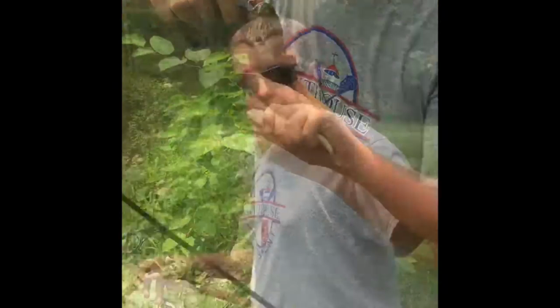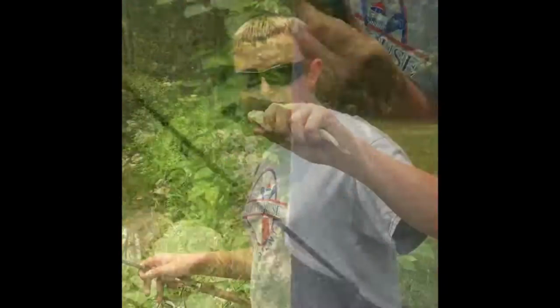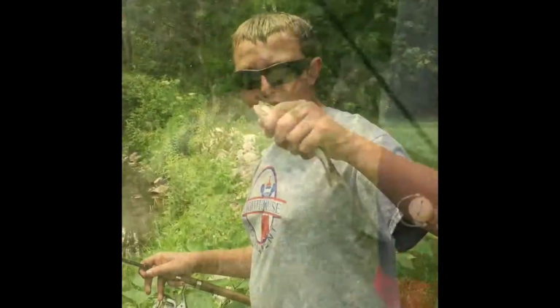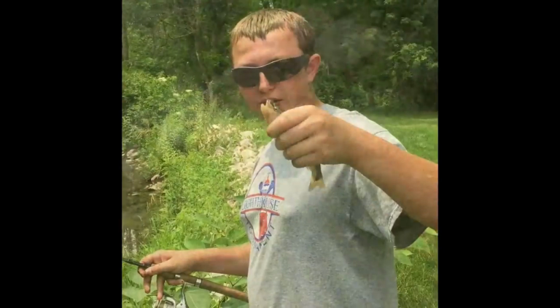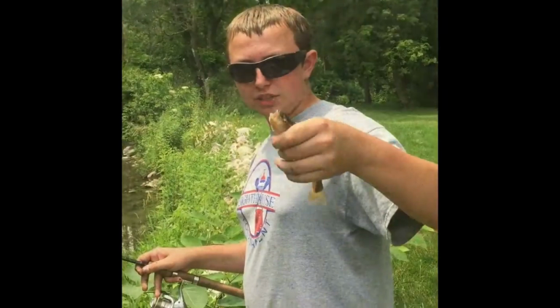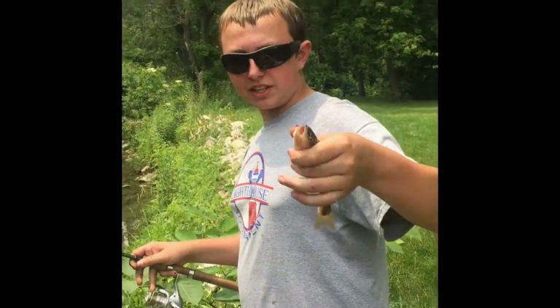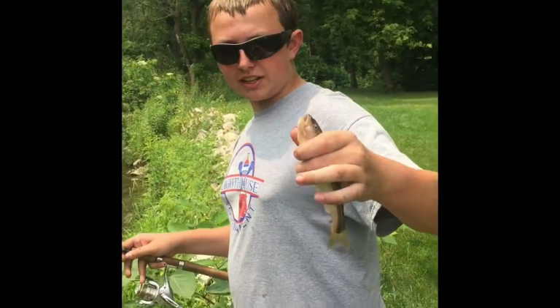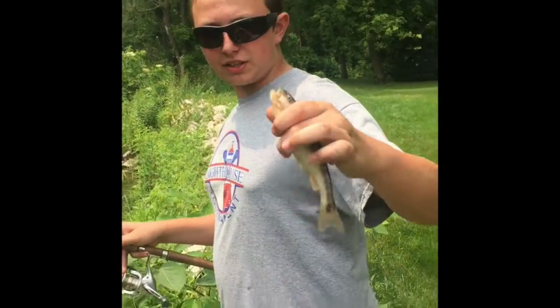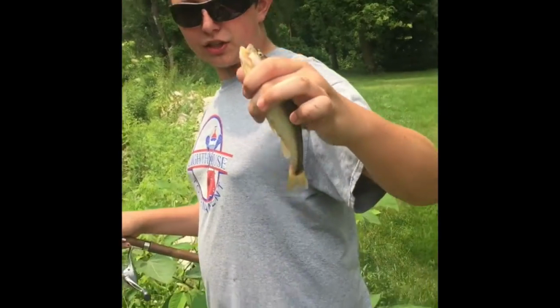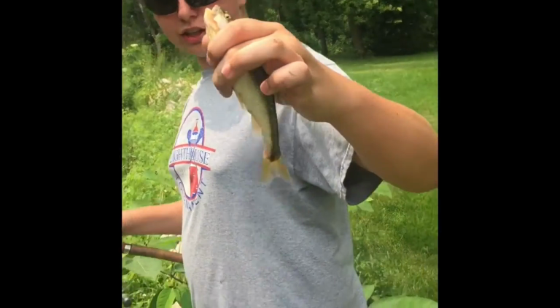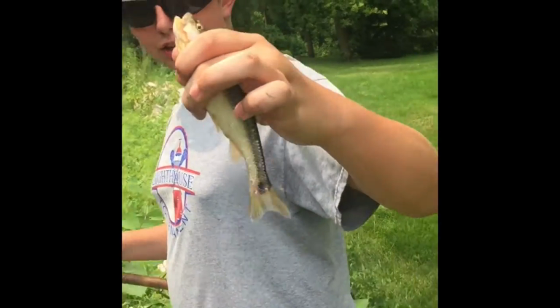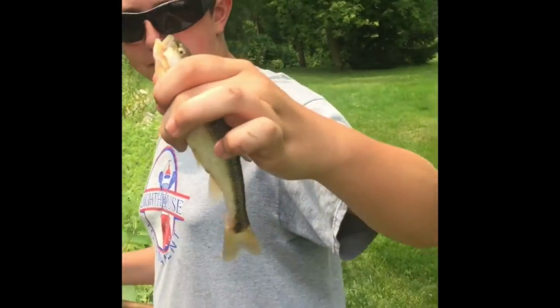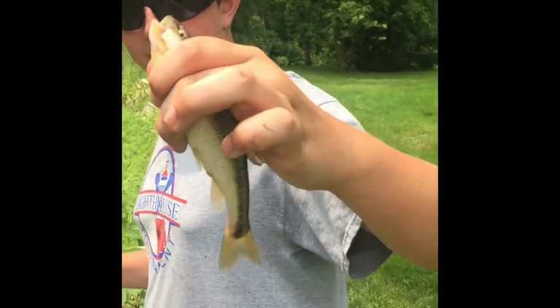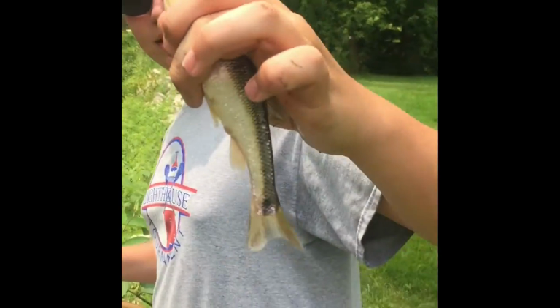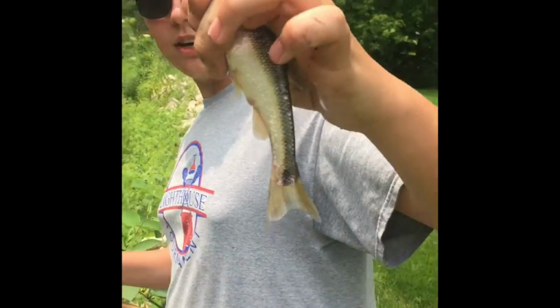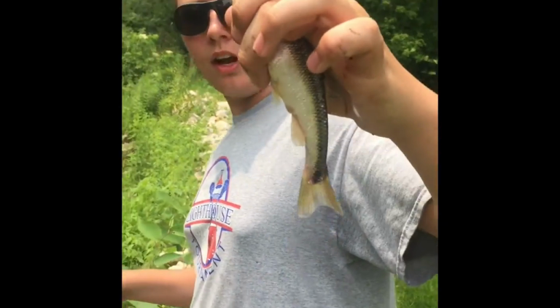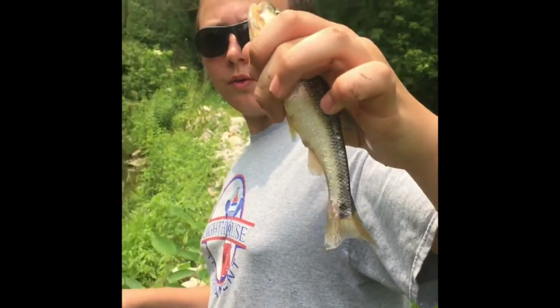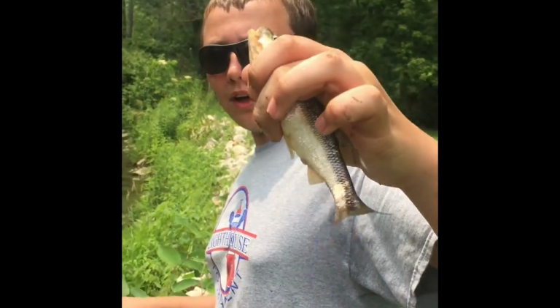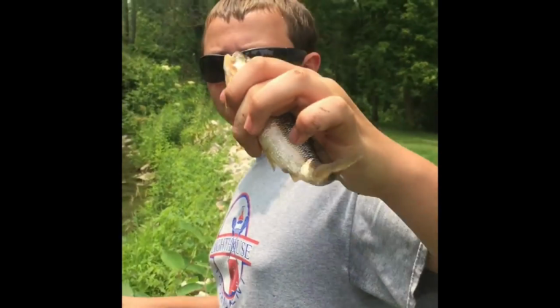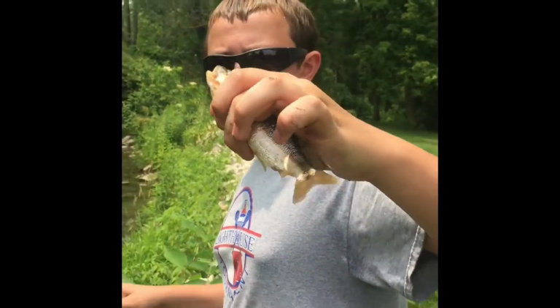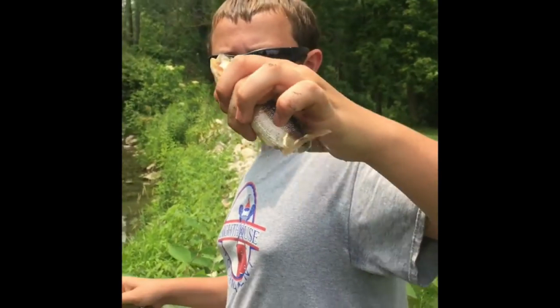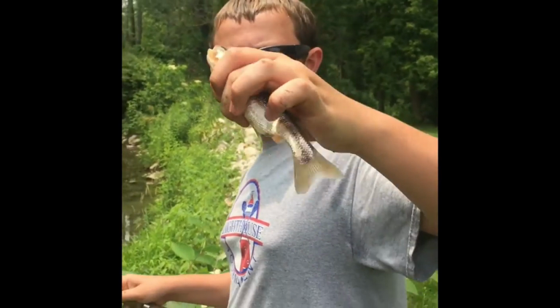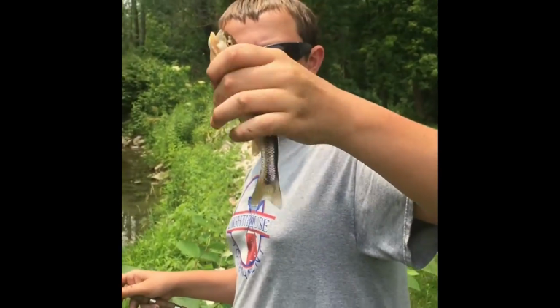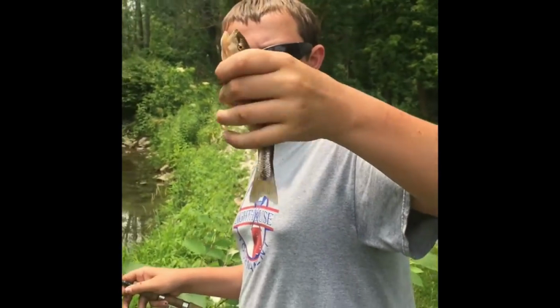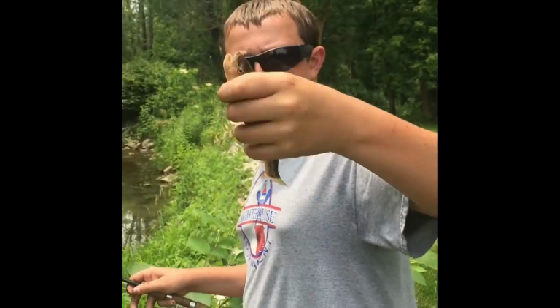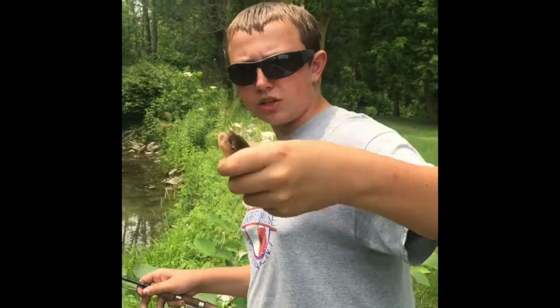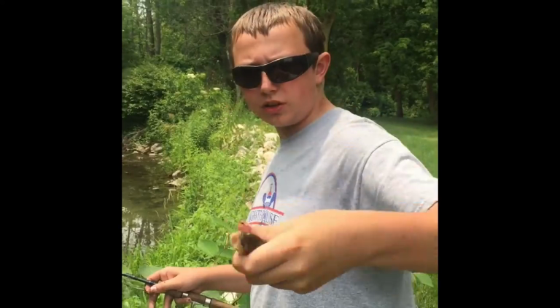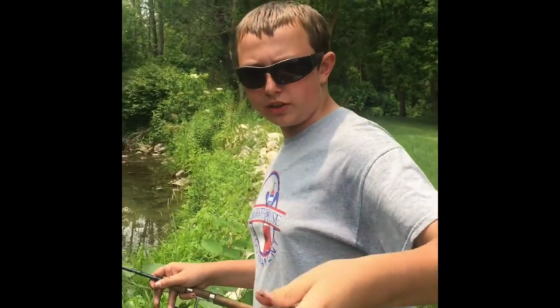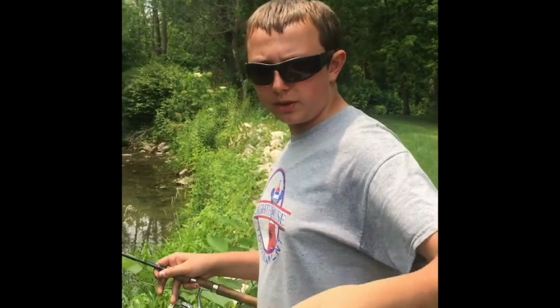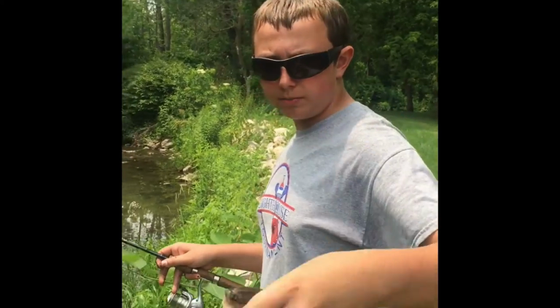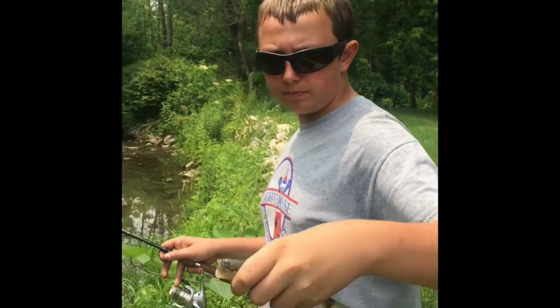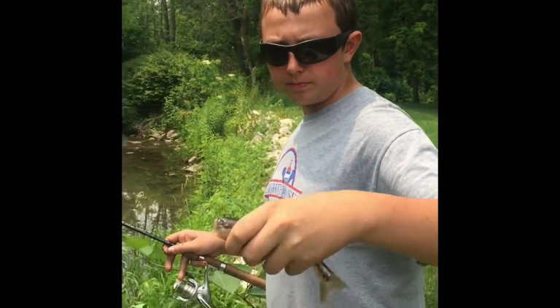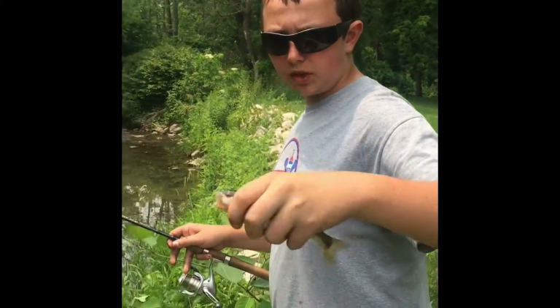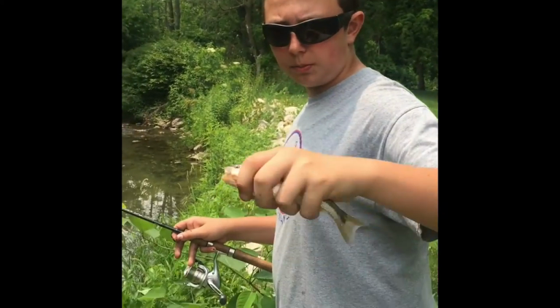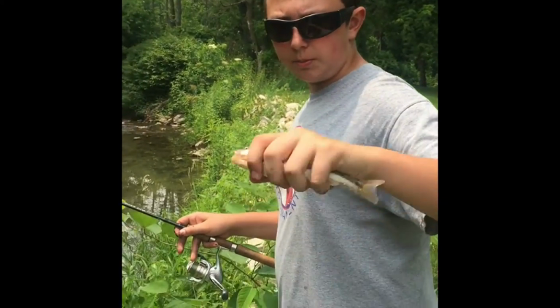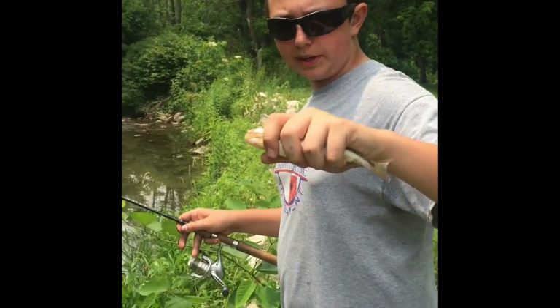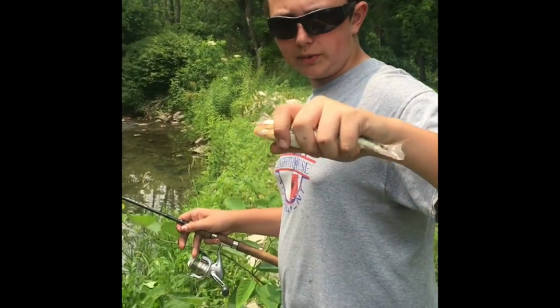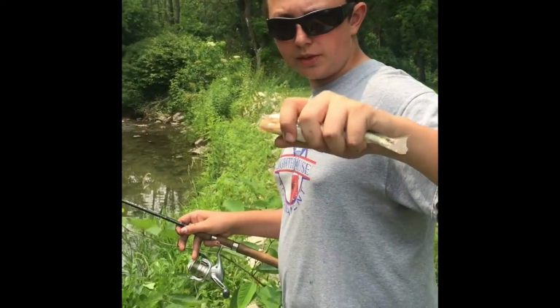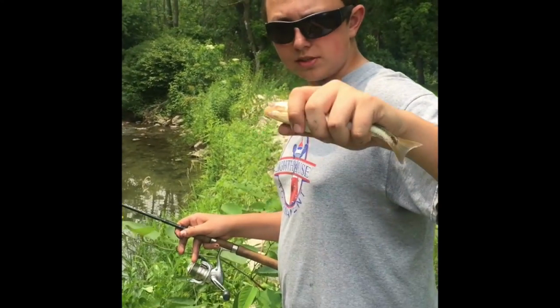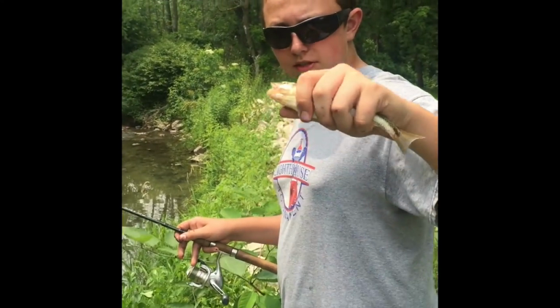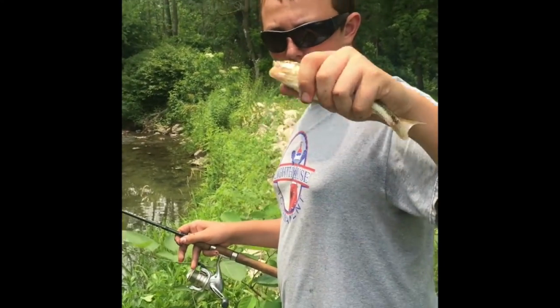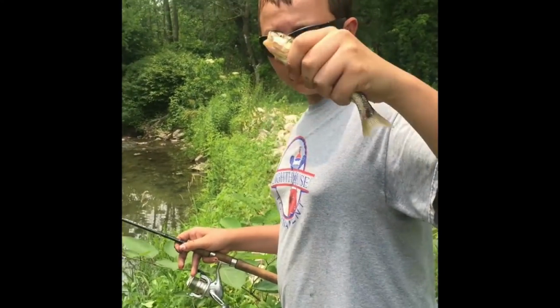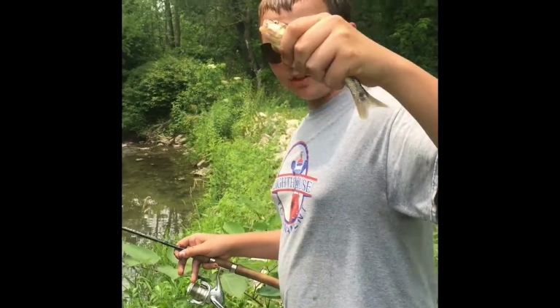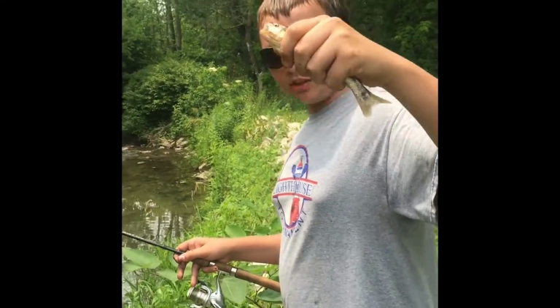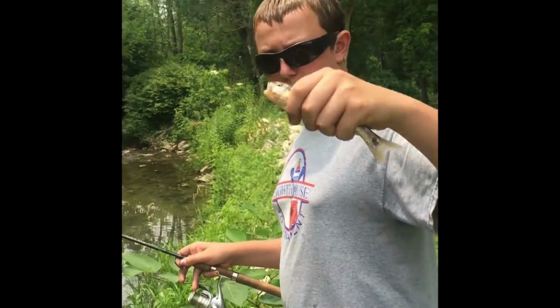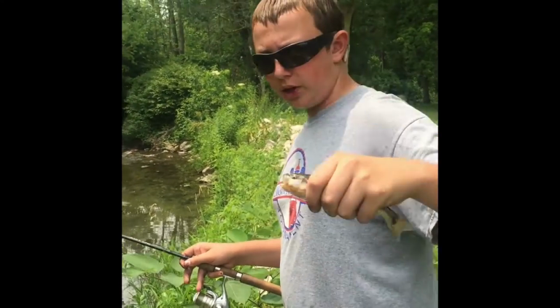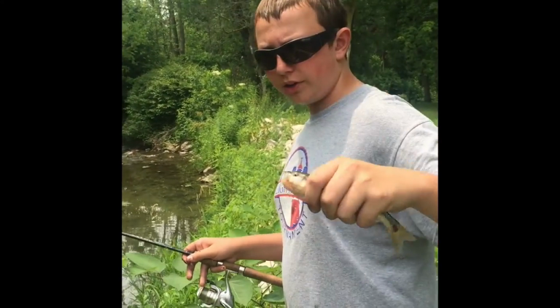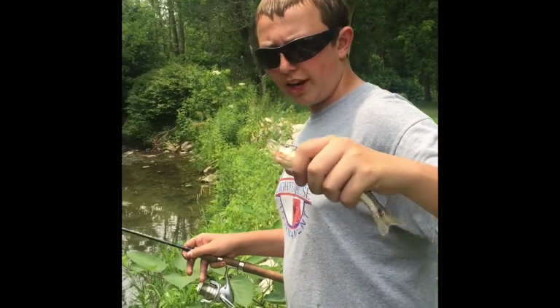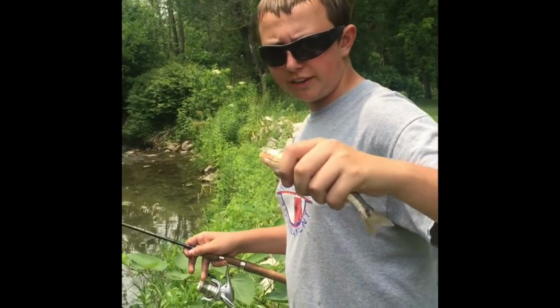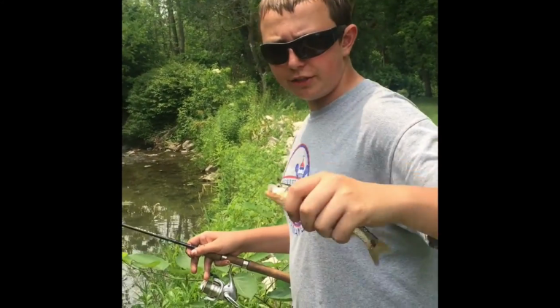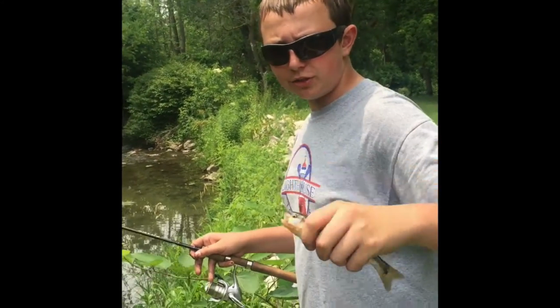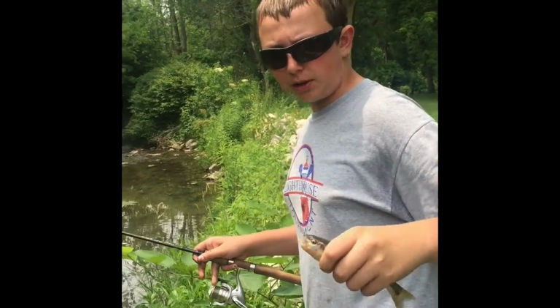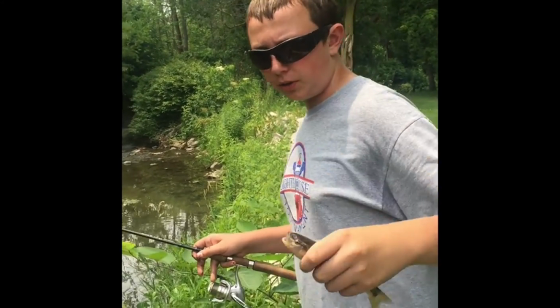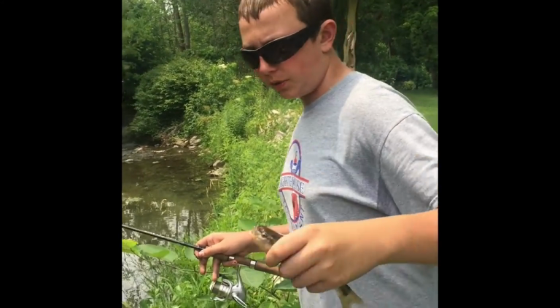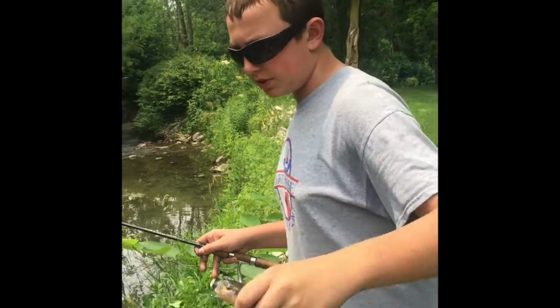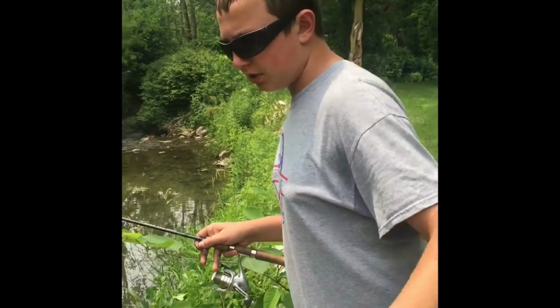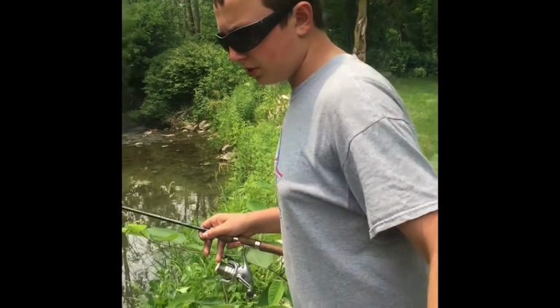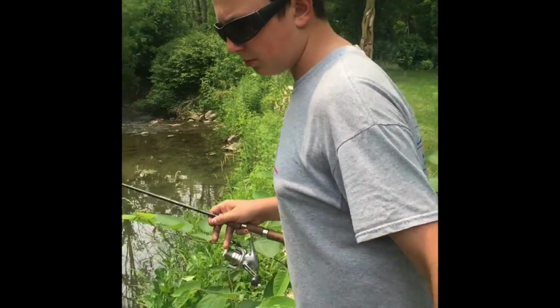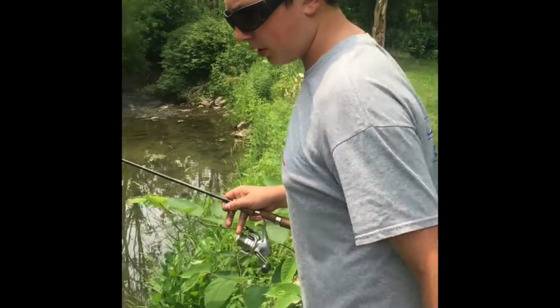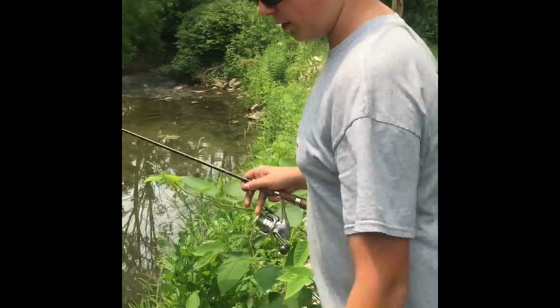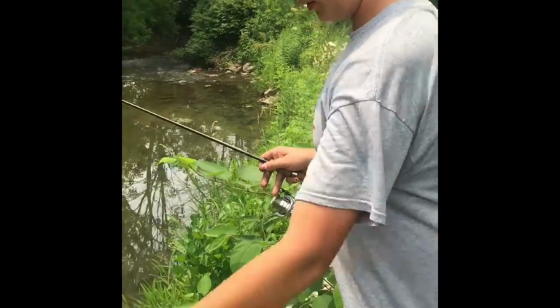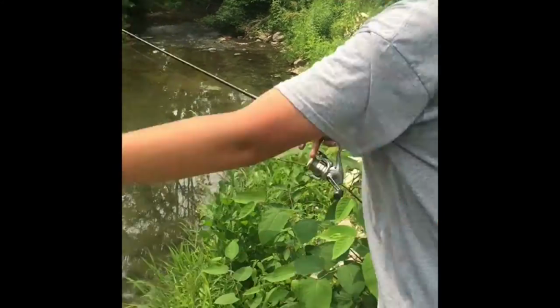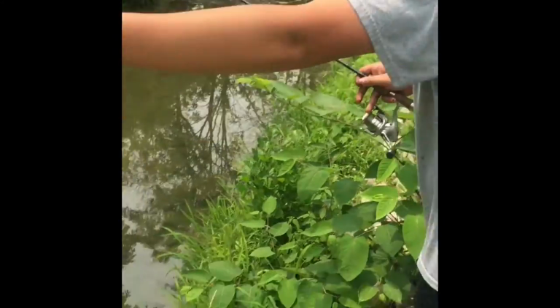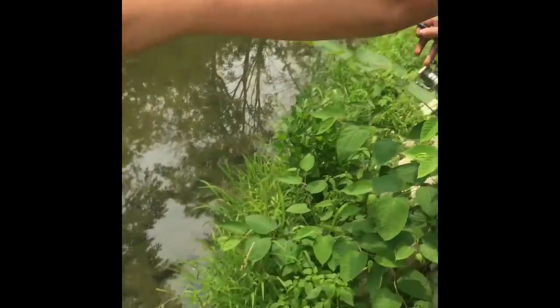Hey guys, here we go. Just got this creek chub here. We're not showing you all the fish — we're just showing the somewhat bigger ones. We got a few smaller ones too and we'll let that one go.